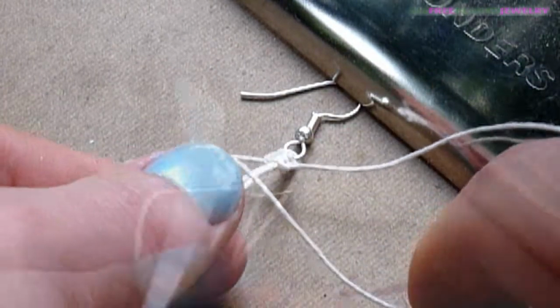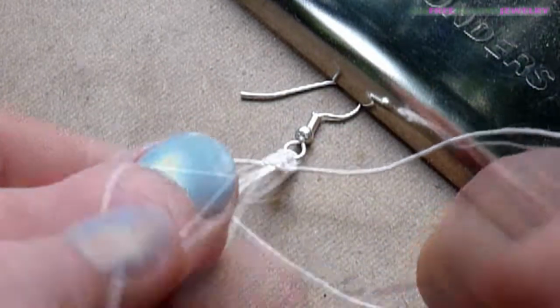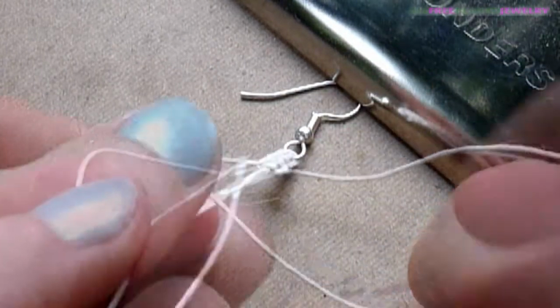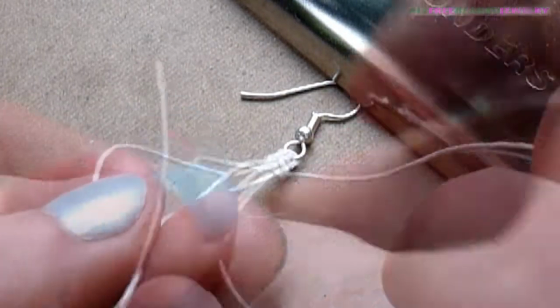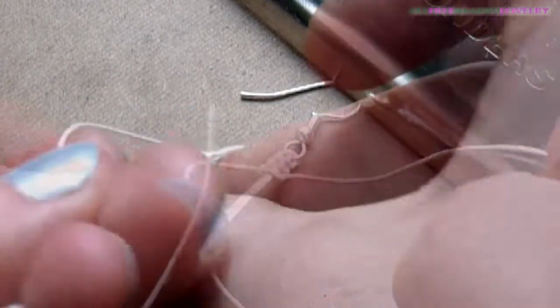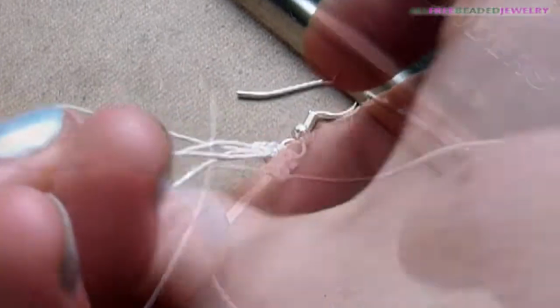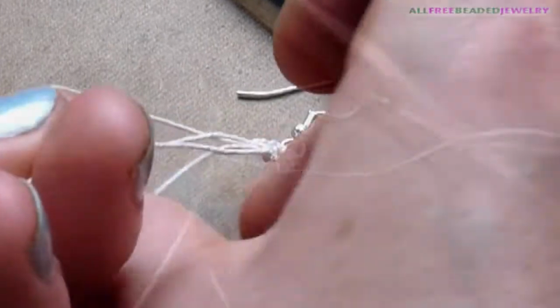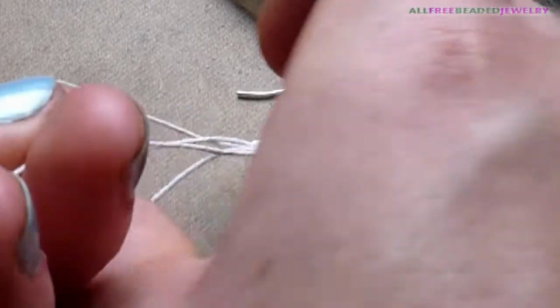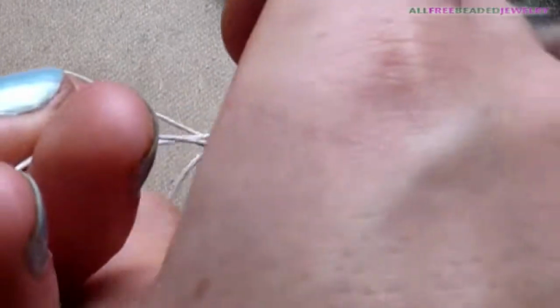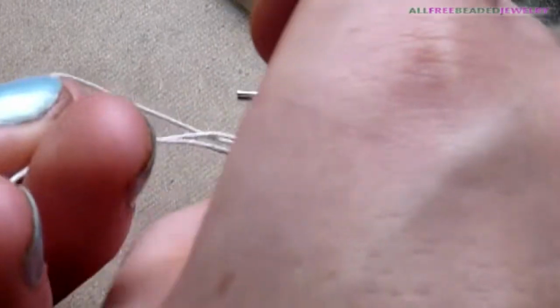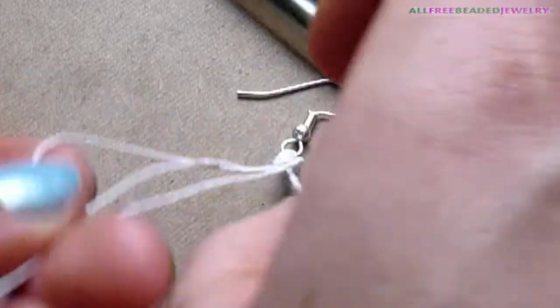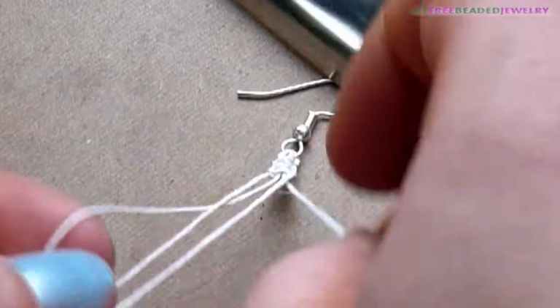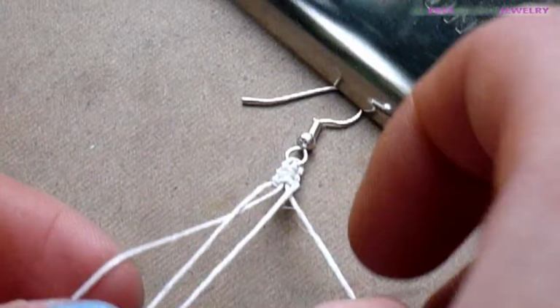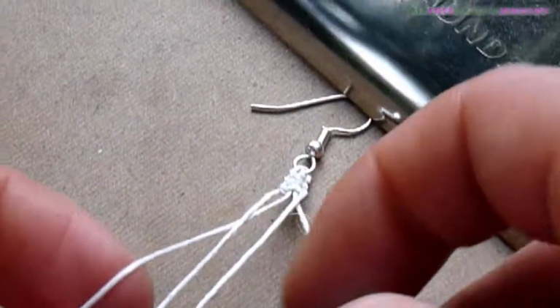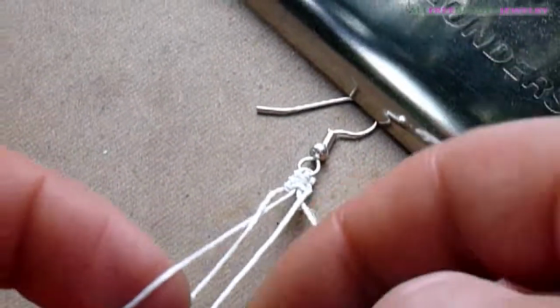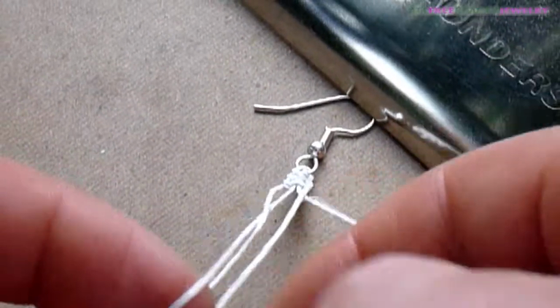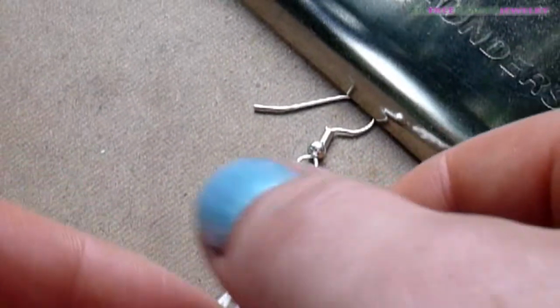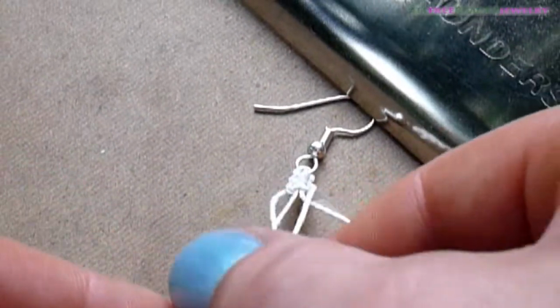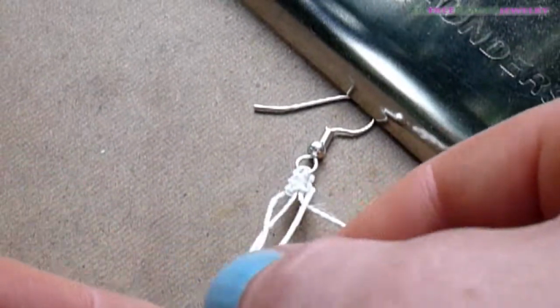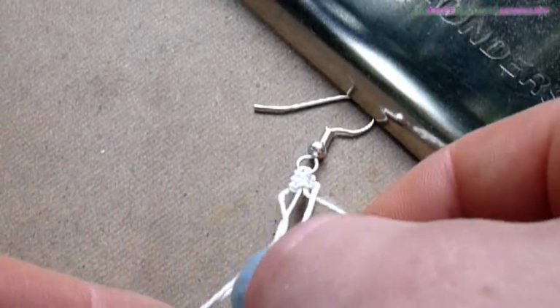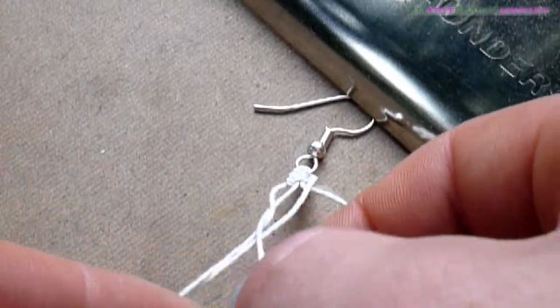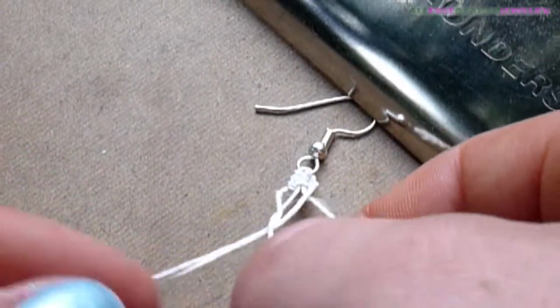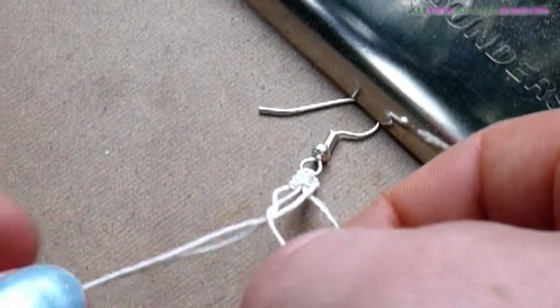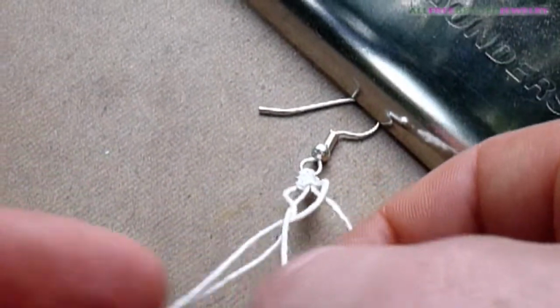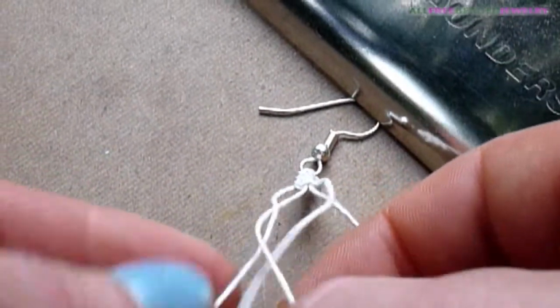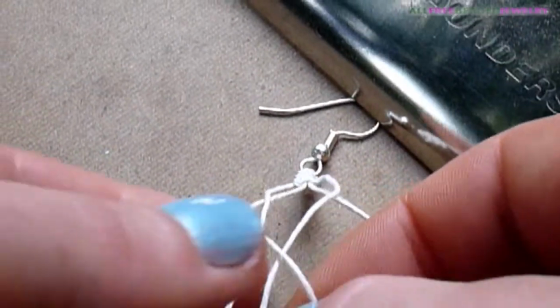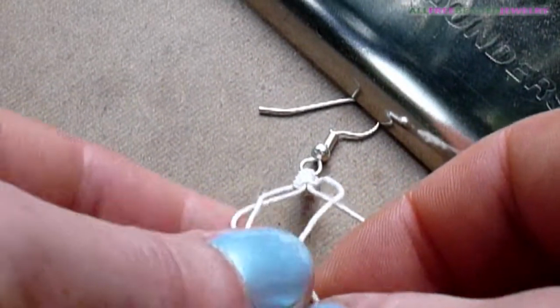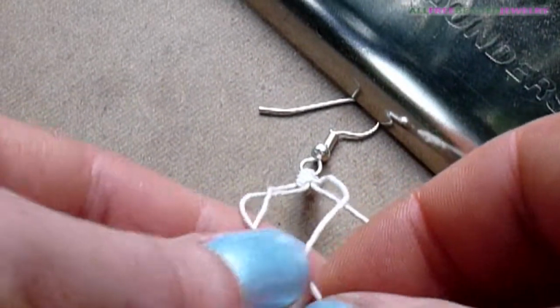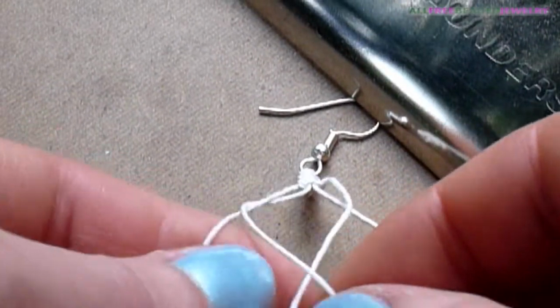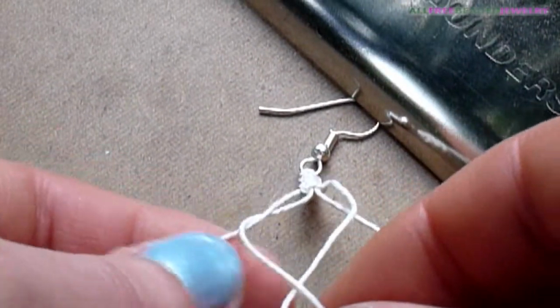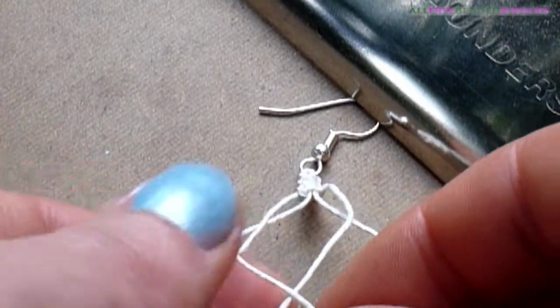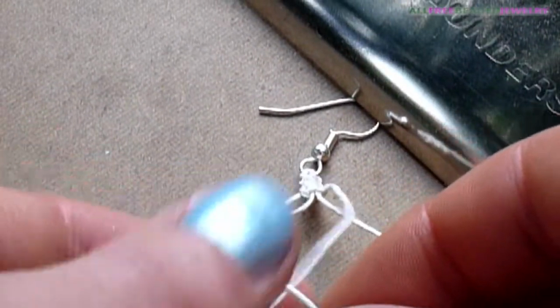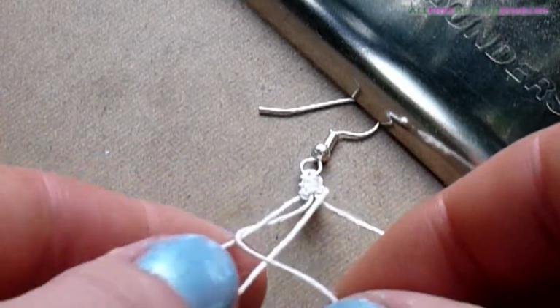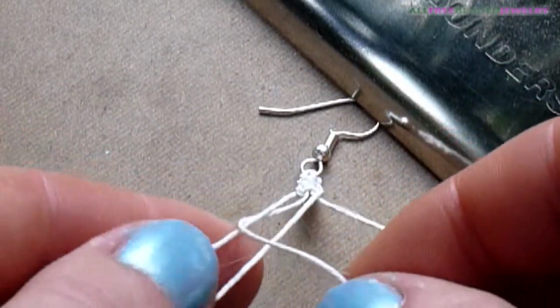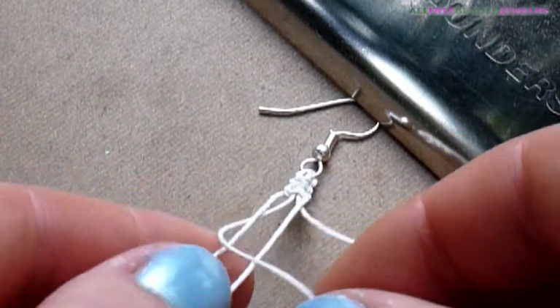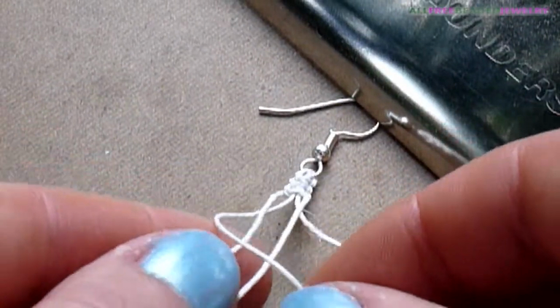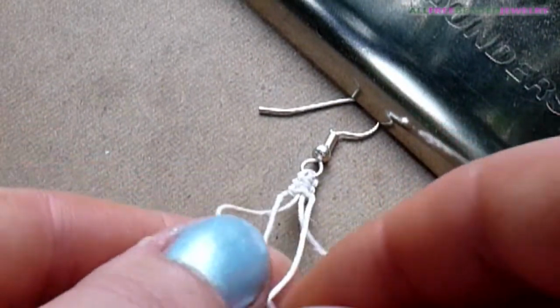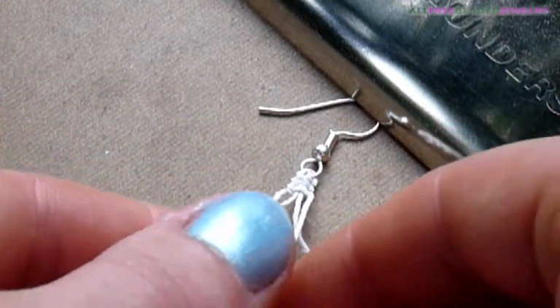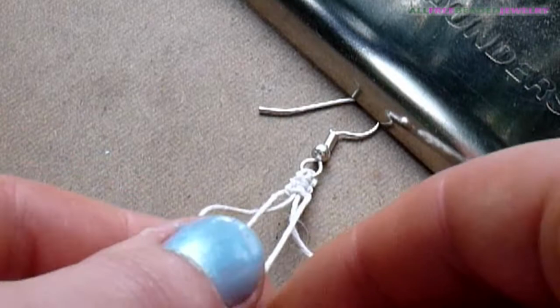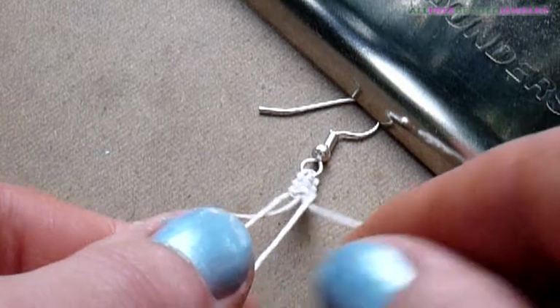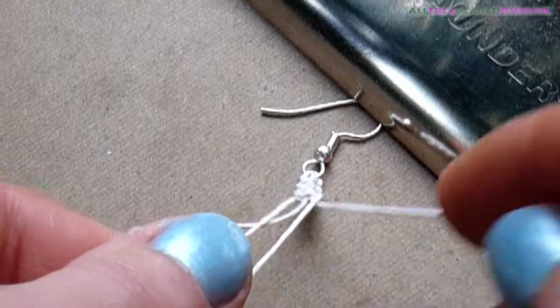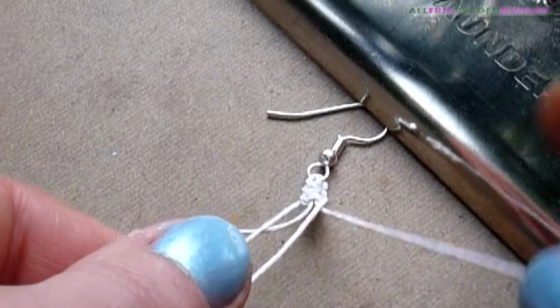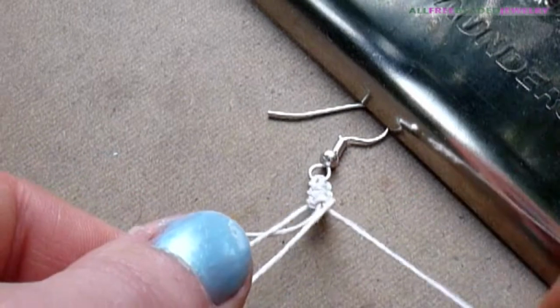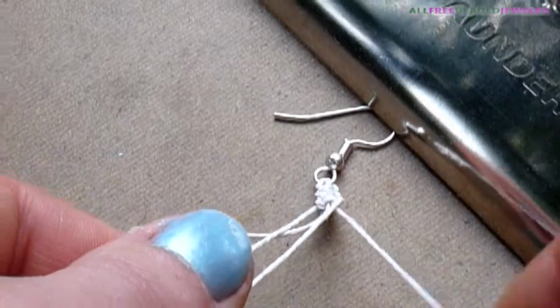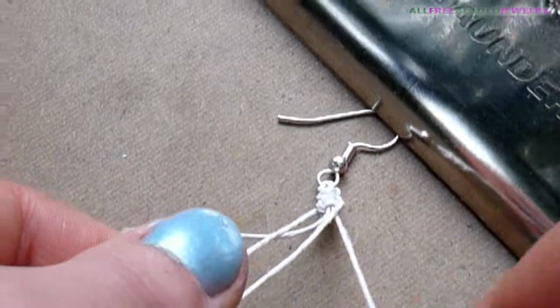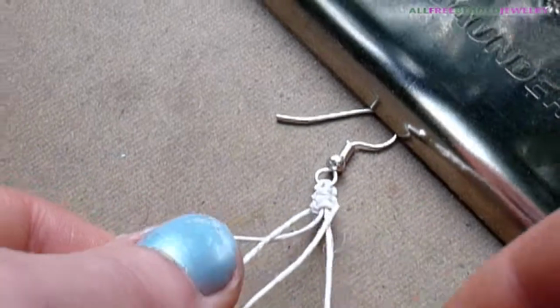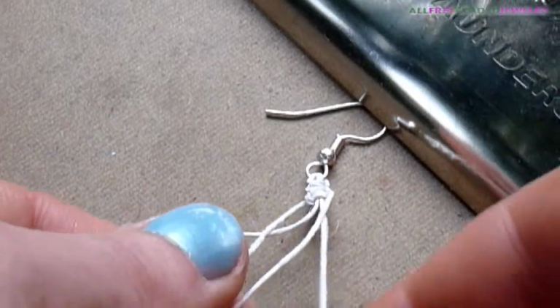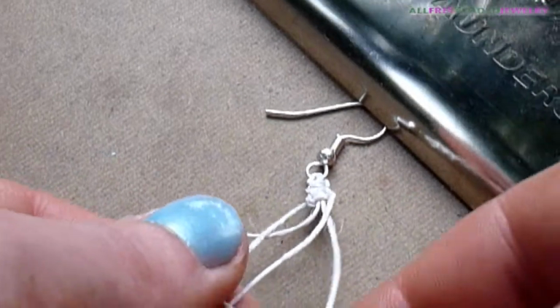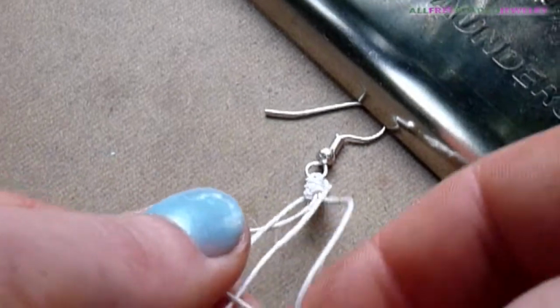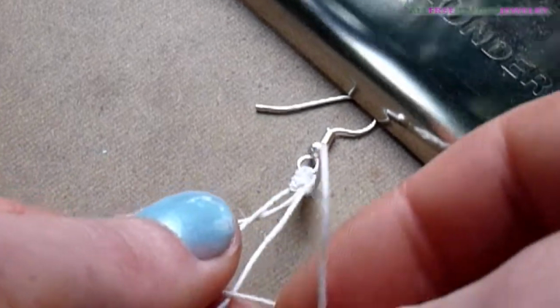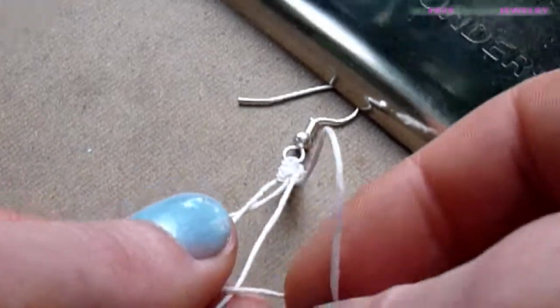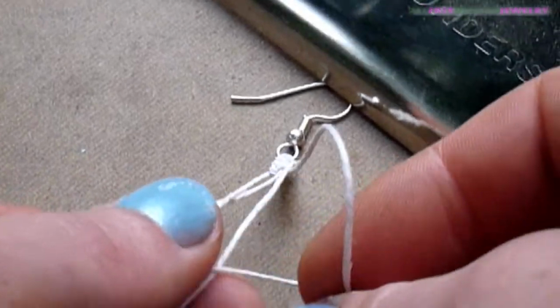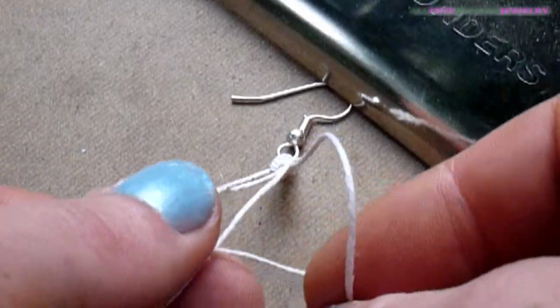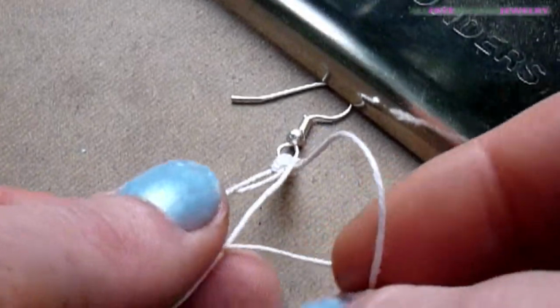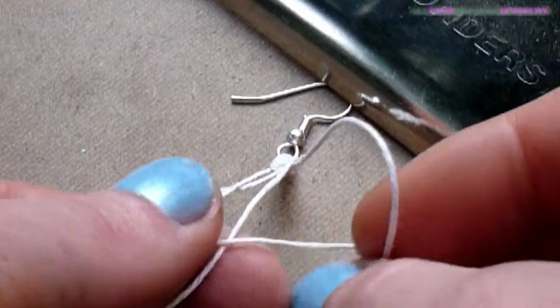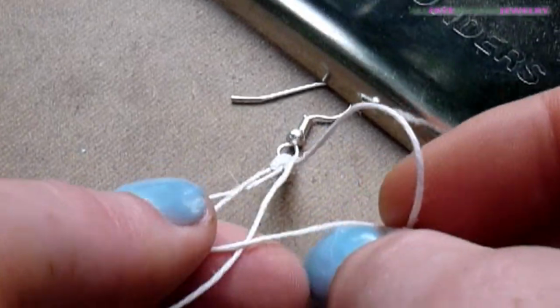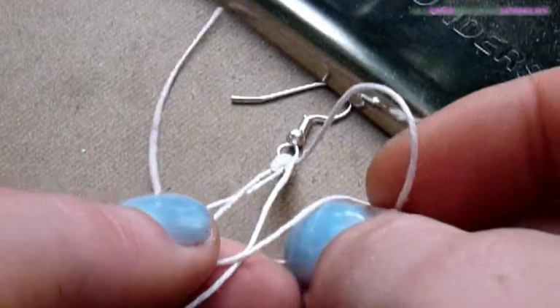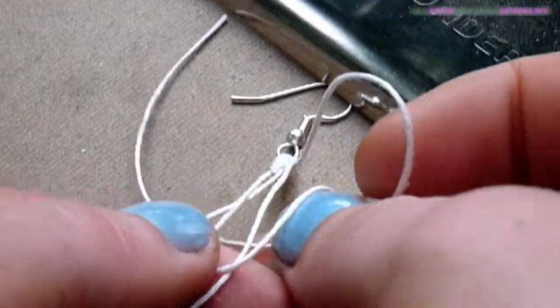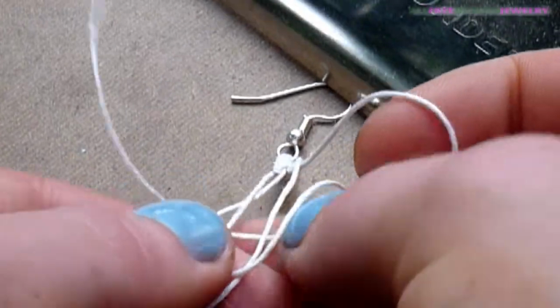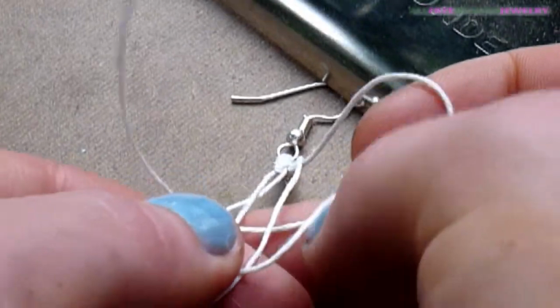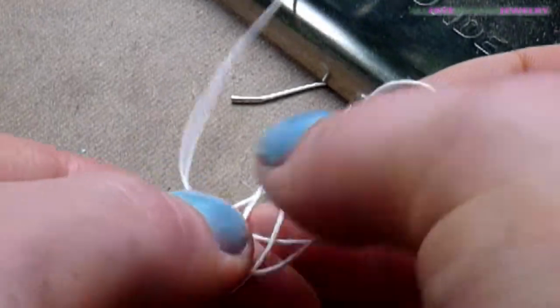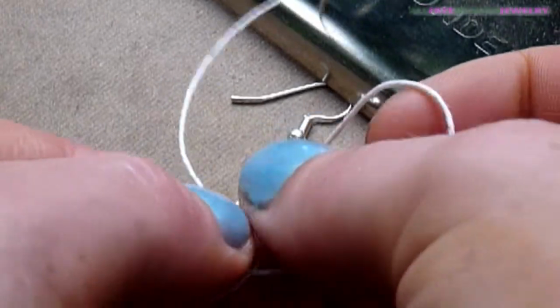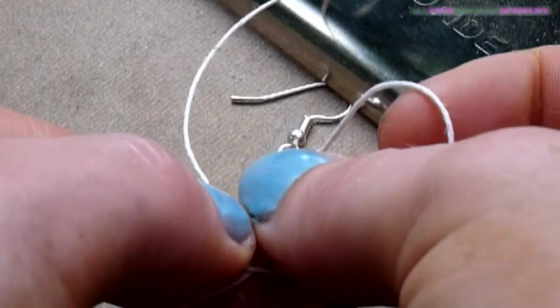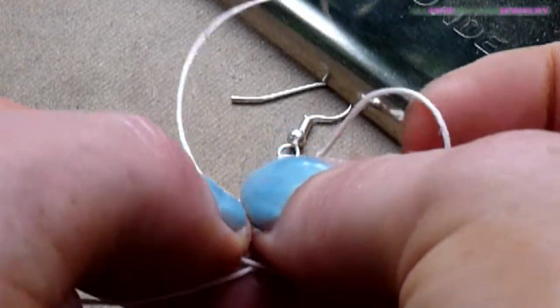Make a reverse square knot. To make this knot, just replace the working strands with the core strands and tie a square knot.